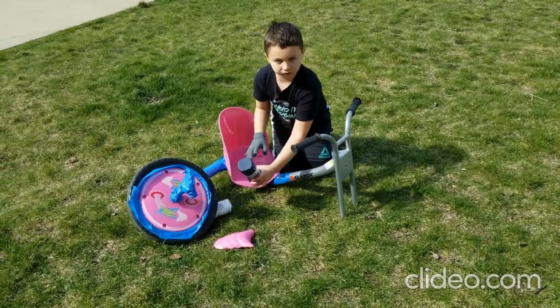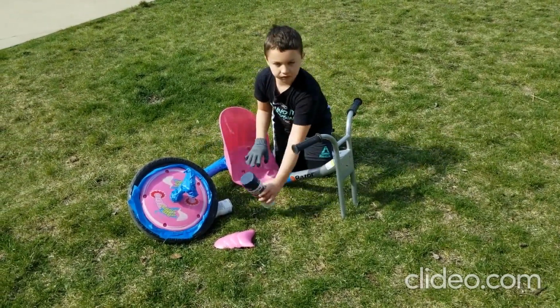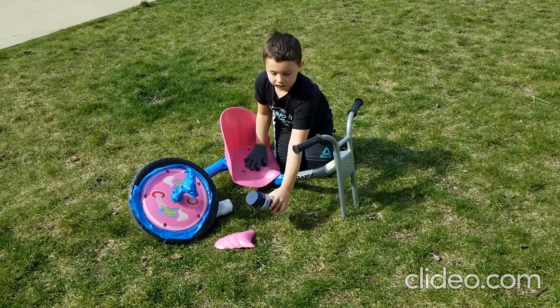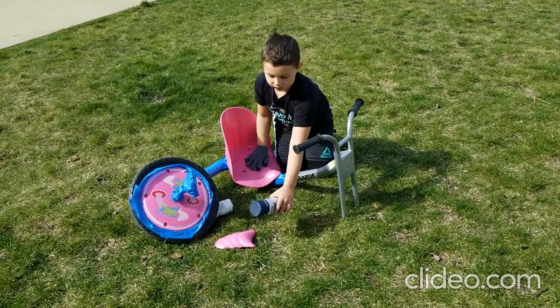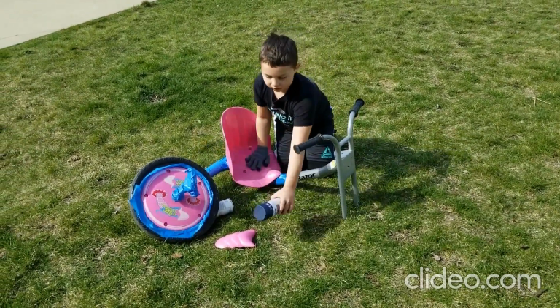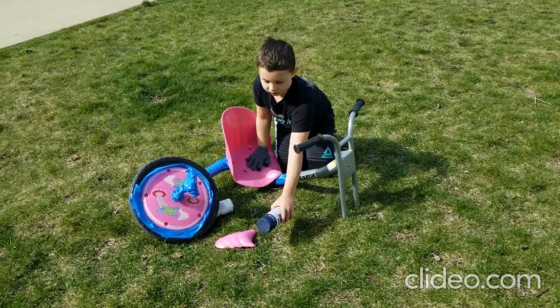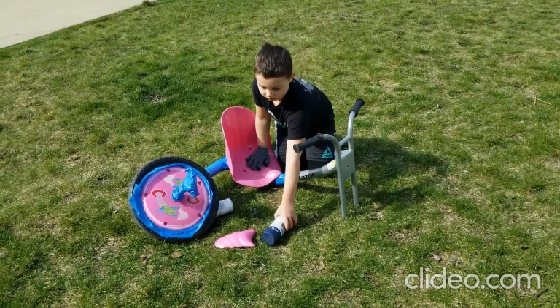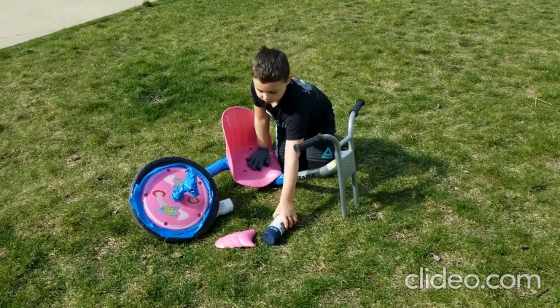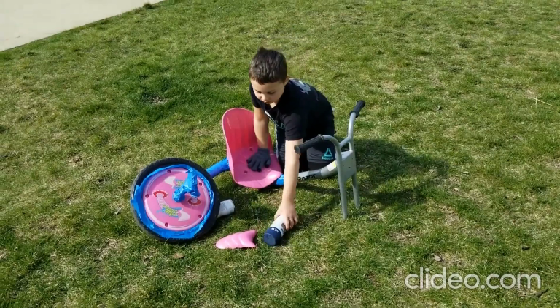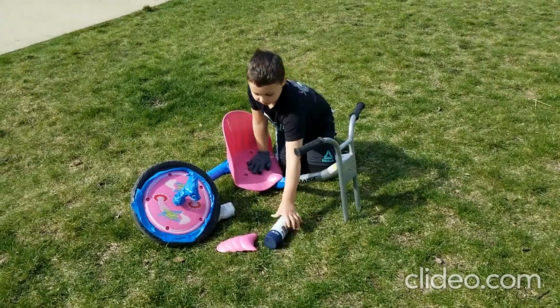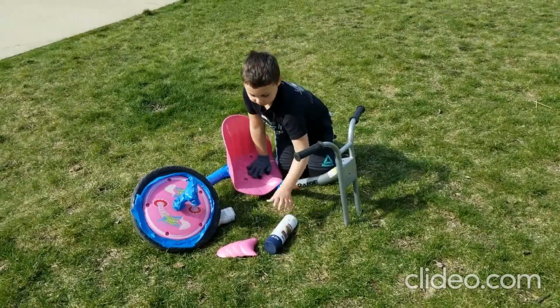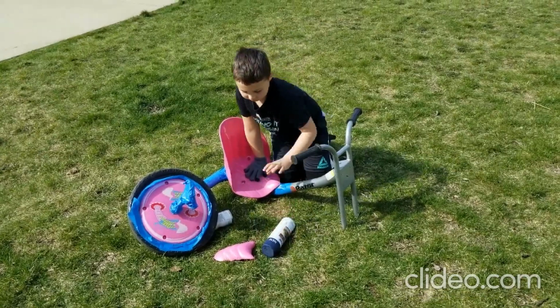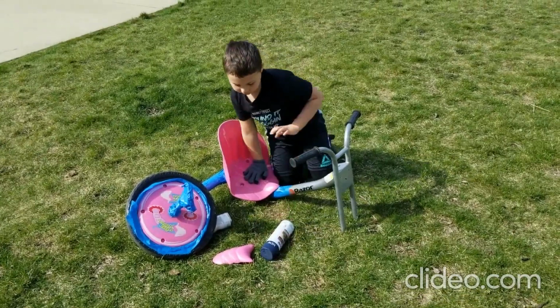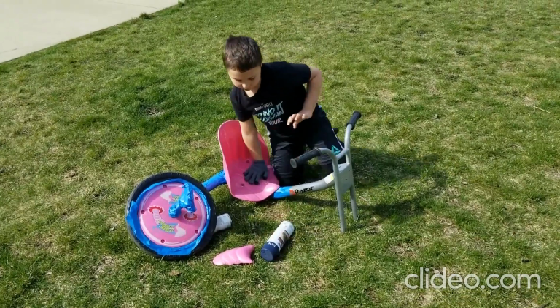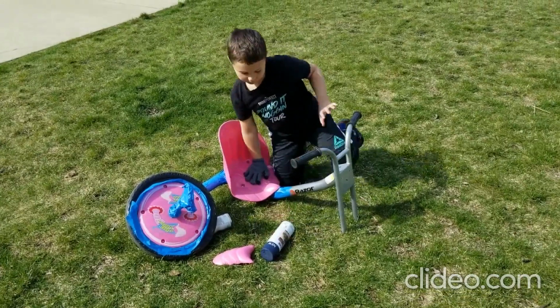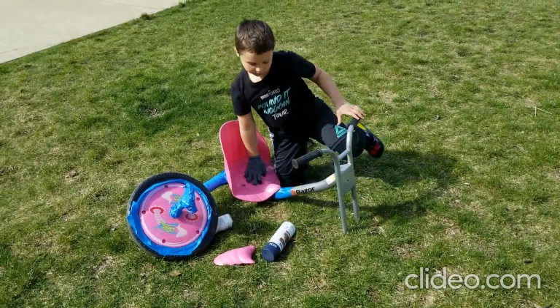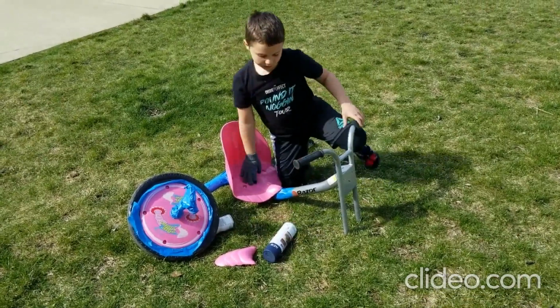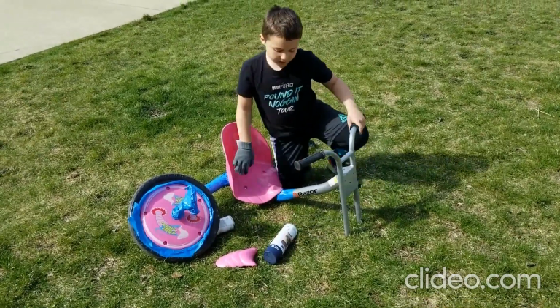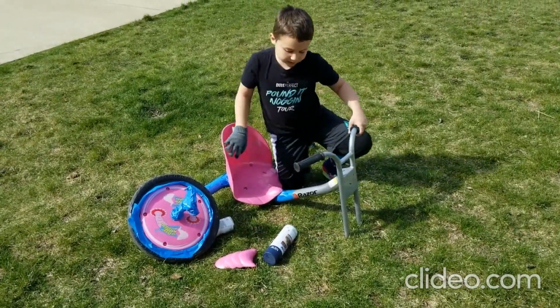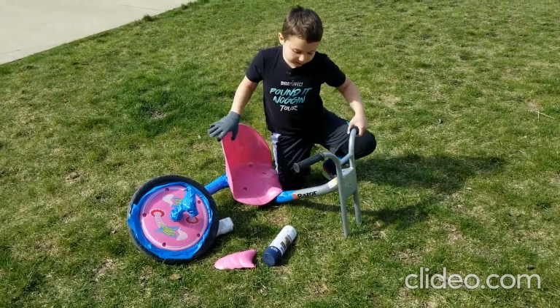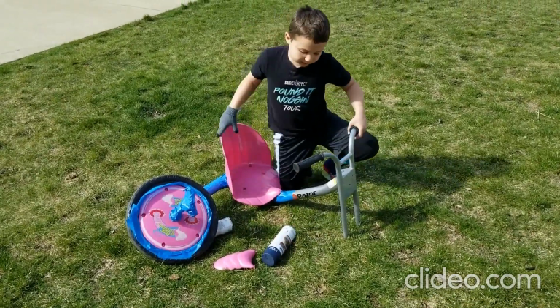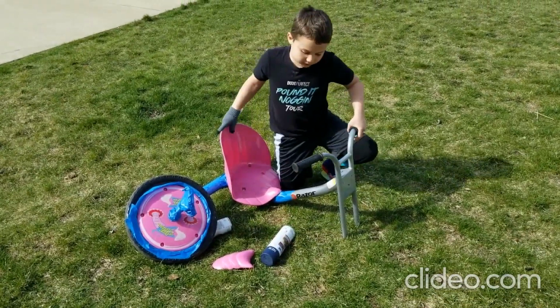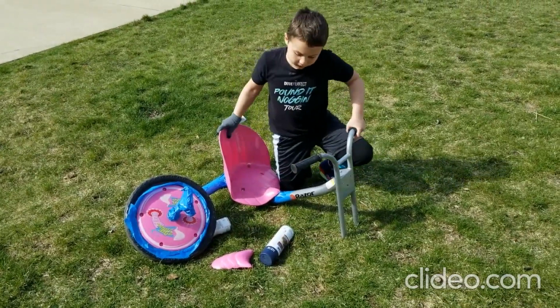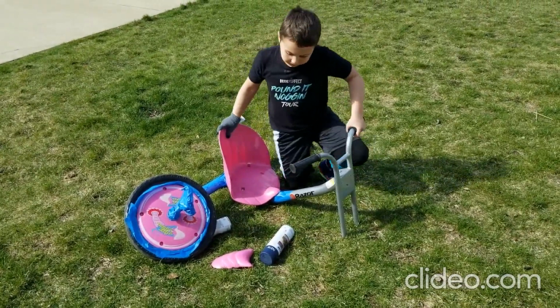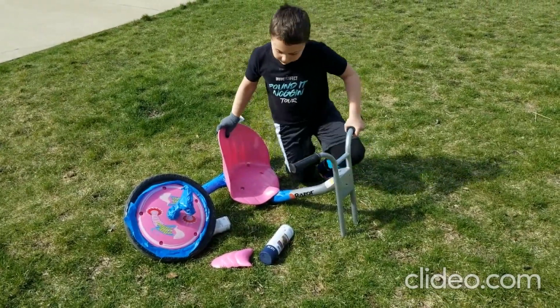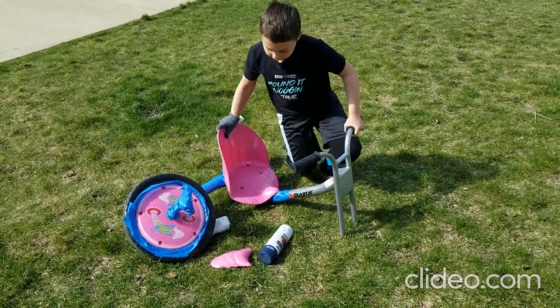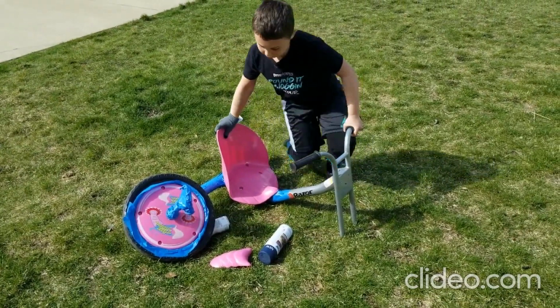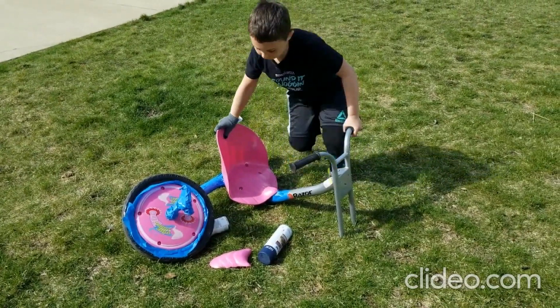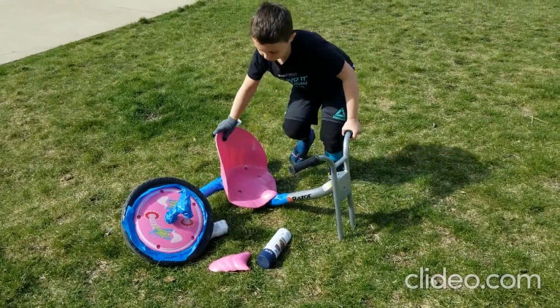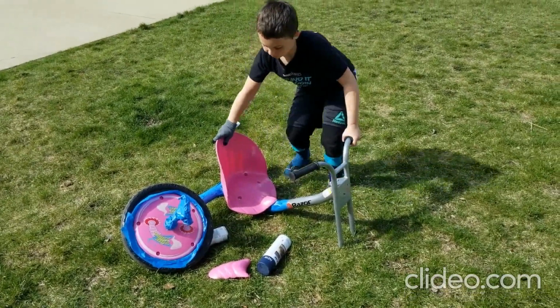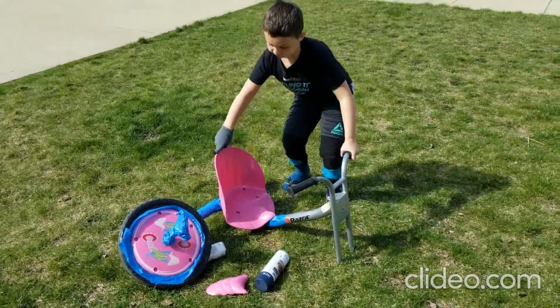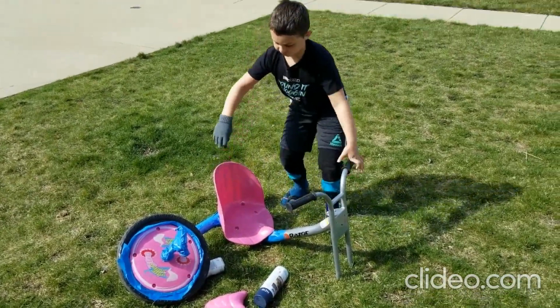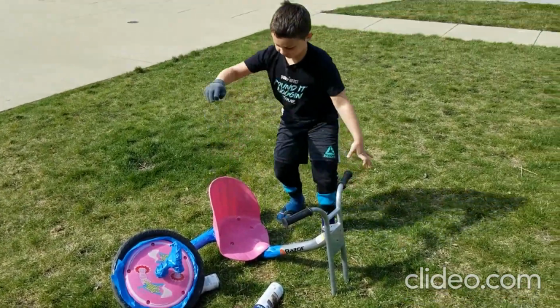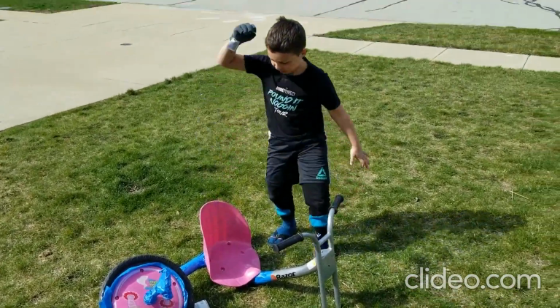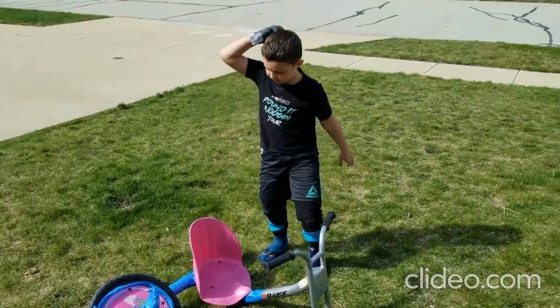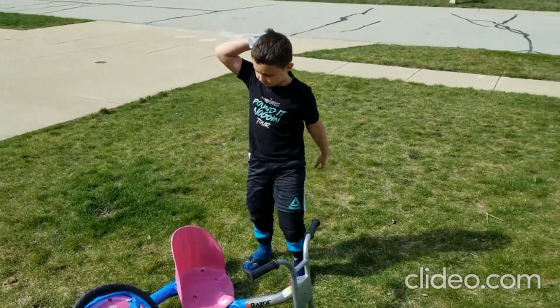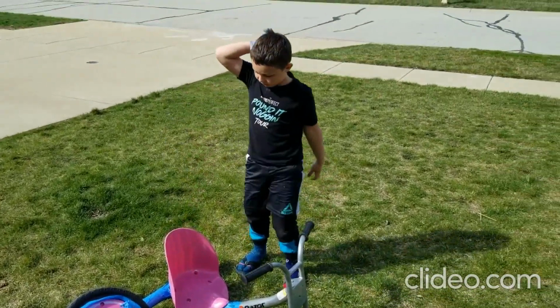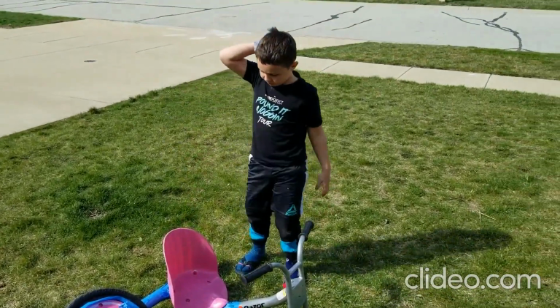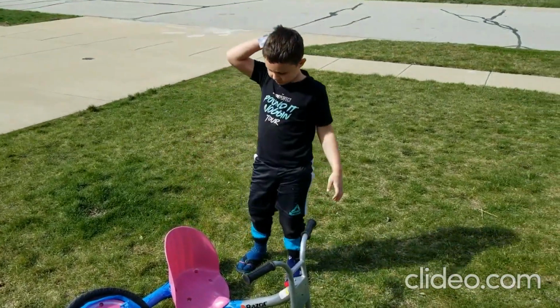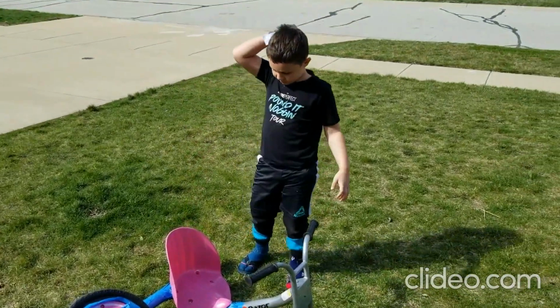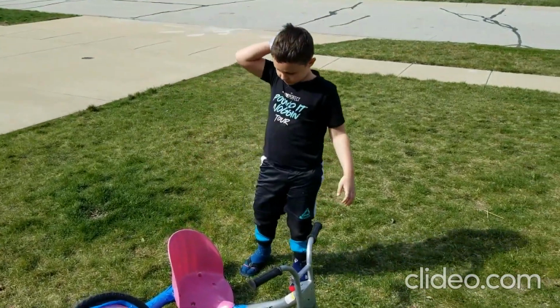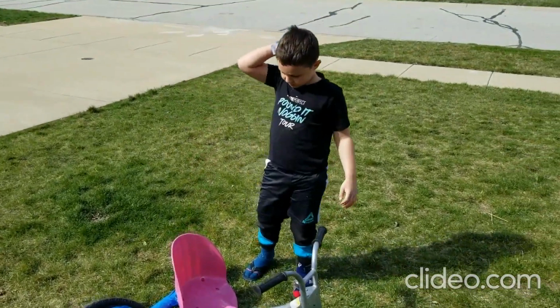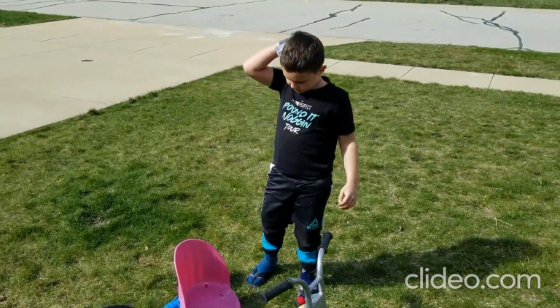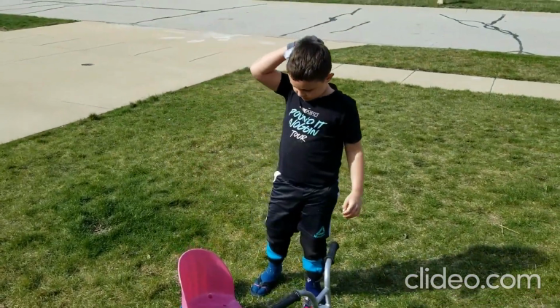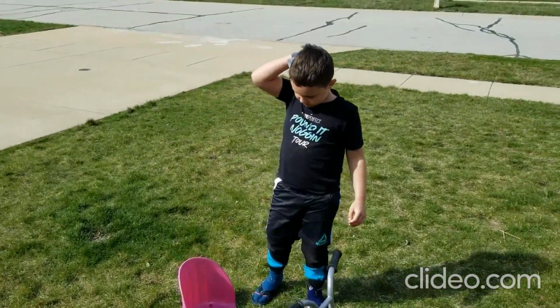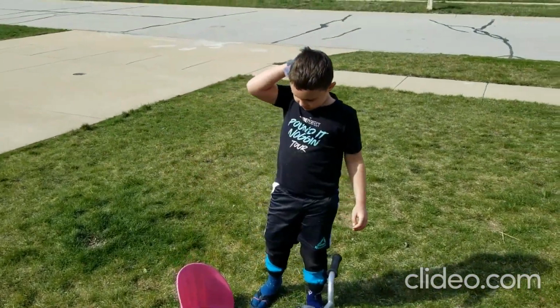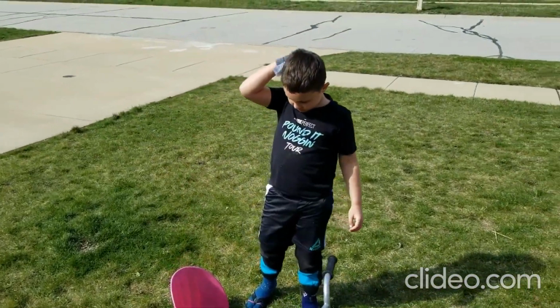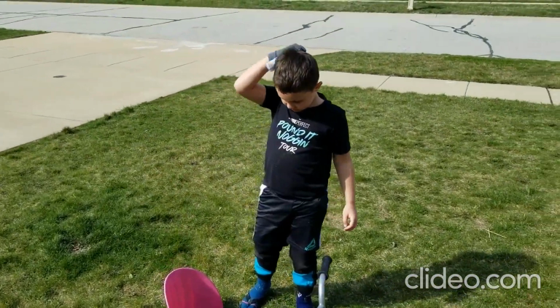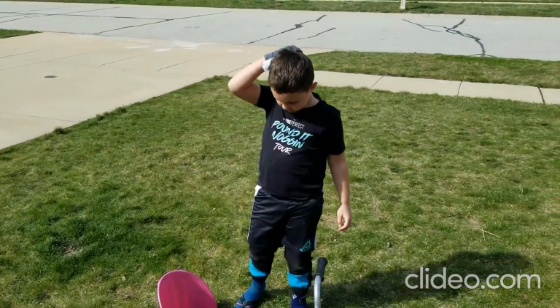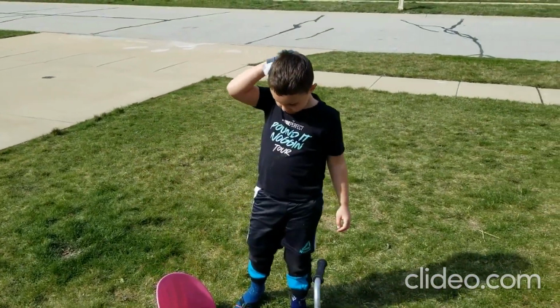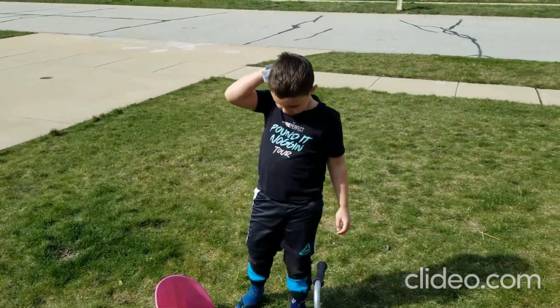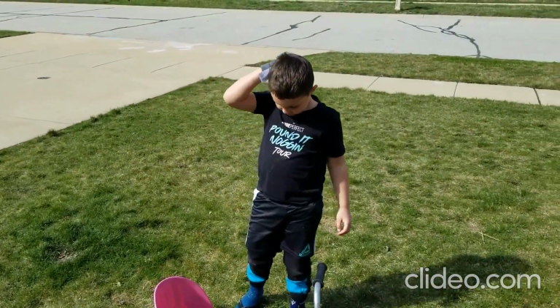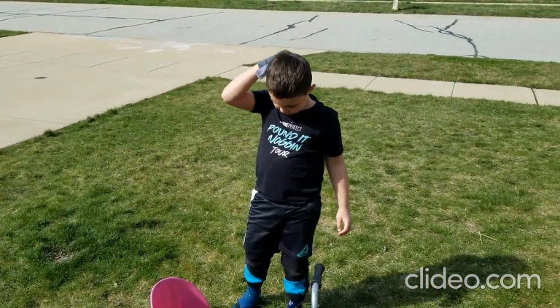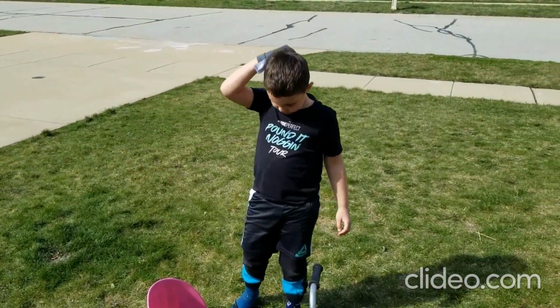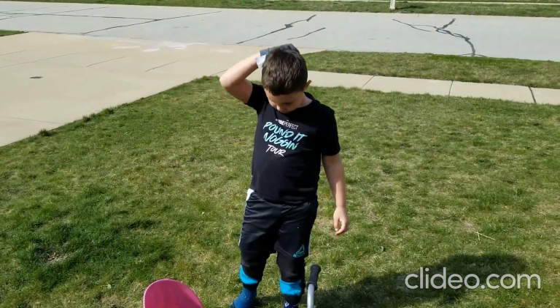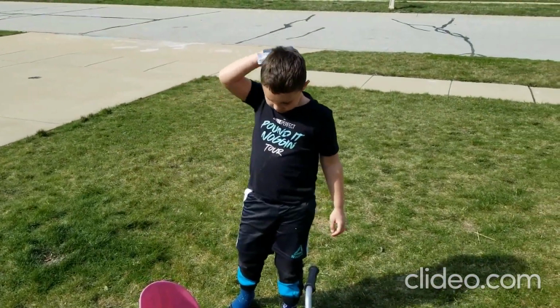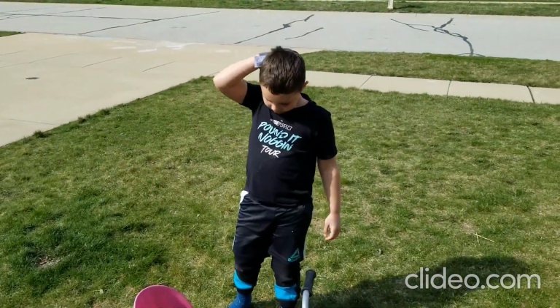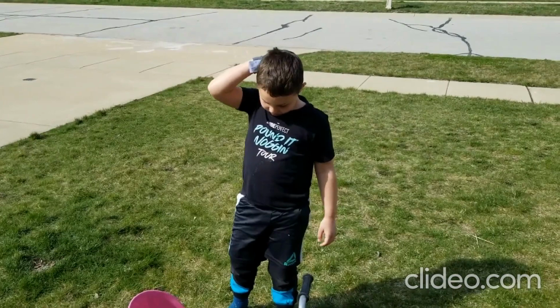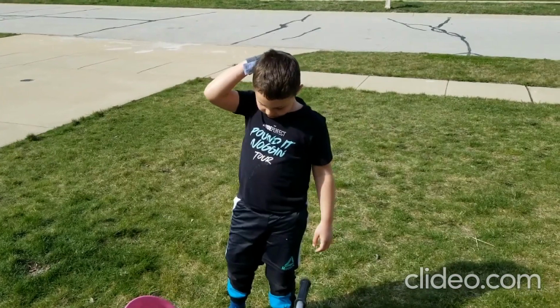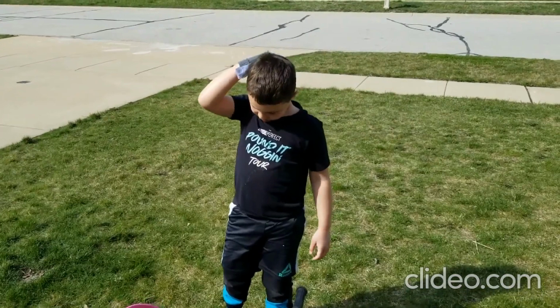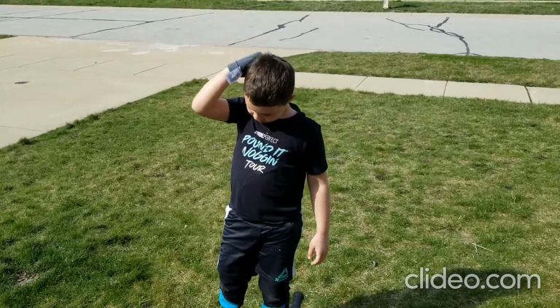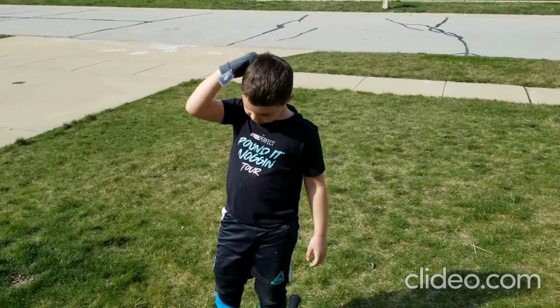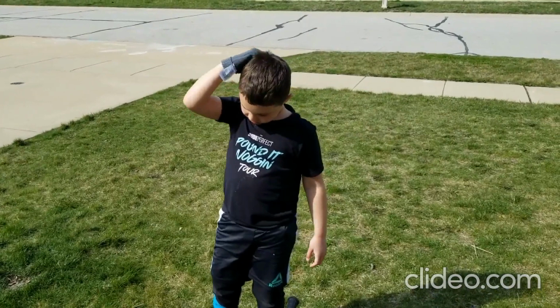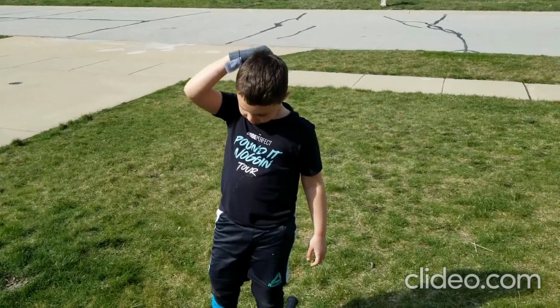And this piece and then this blue piece. And then we got to put it all back together. All right, well here we go — we'll get to work and we'll let you know how it goes.